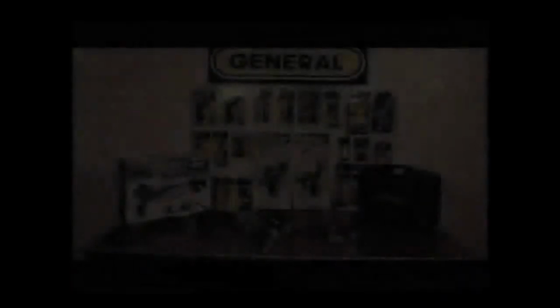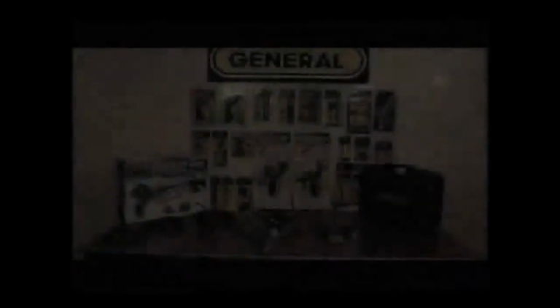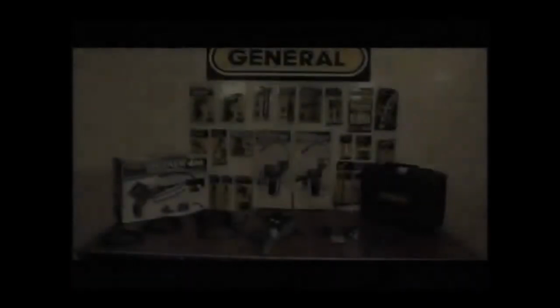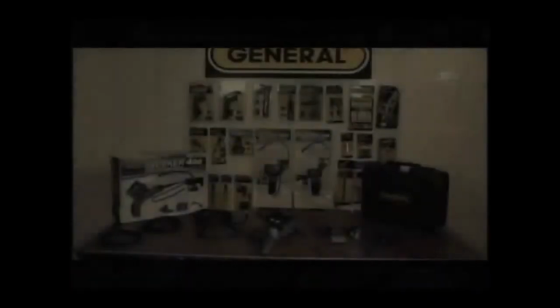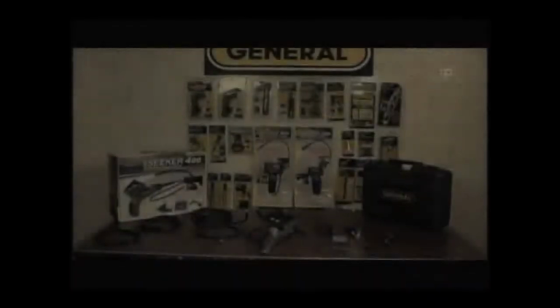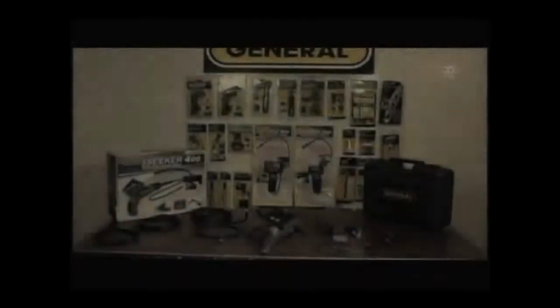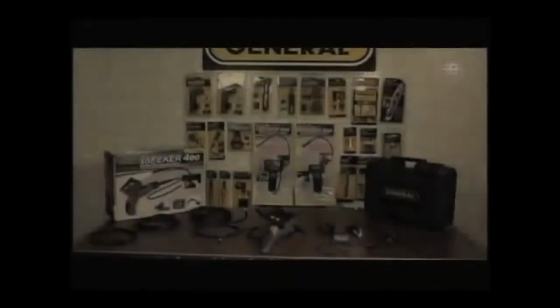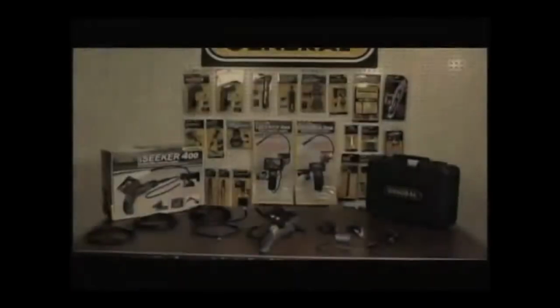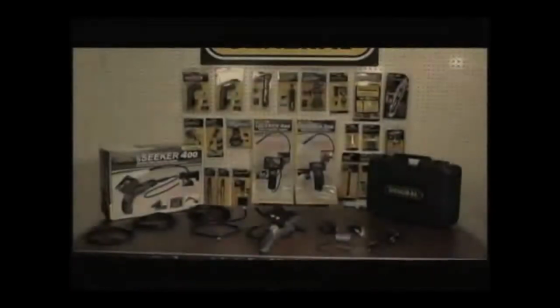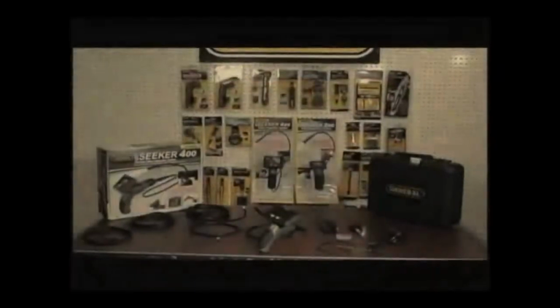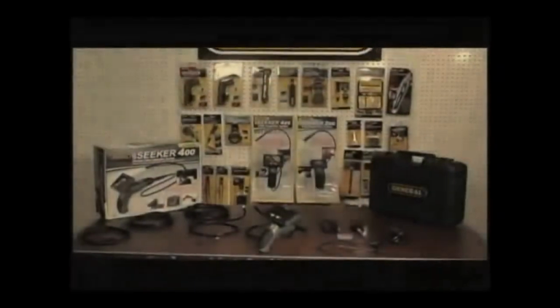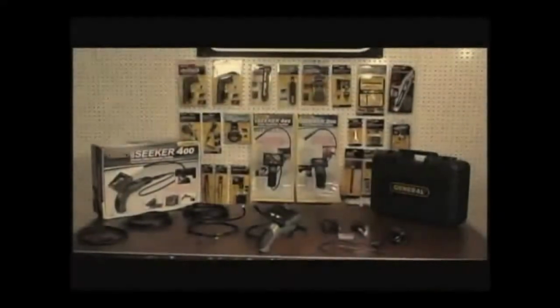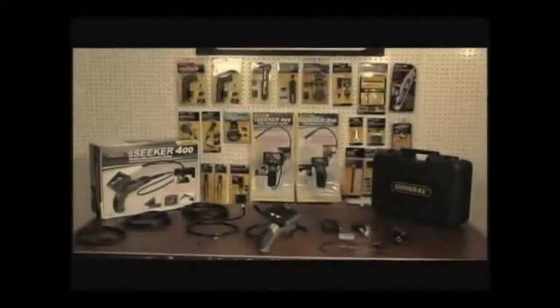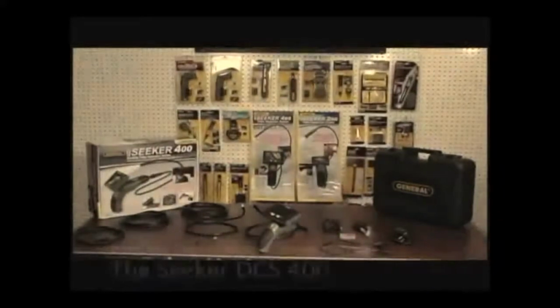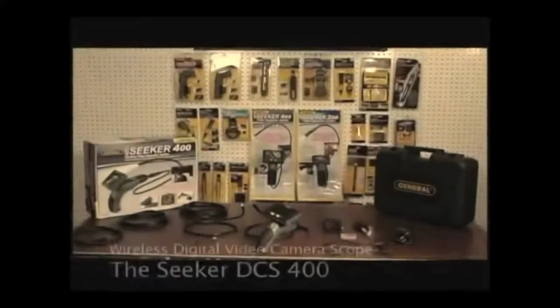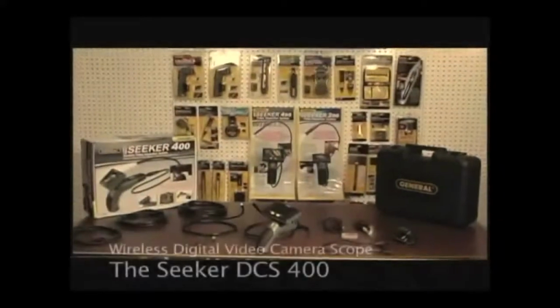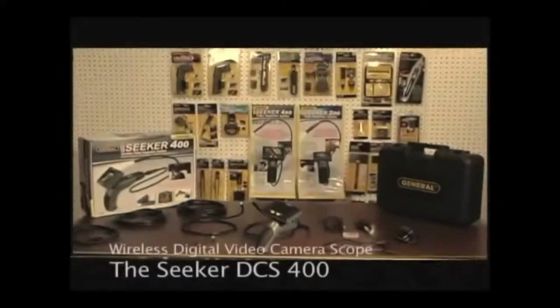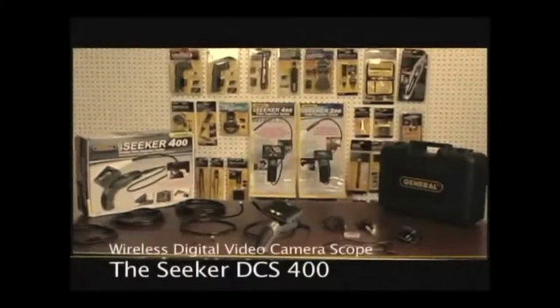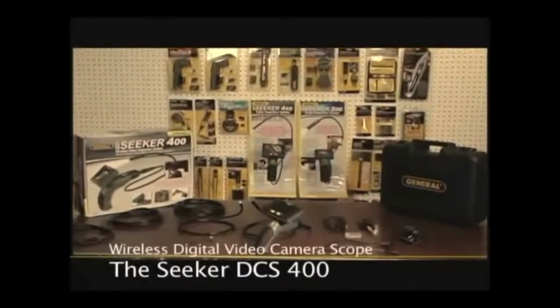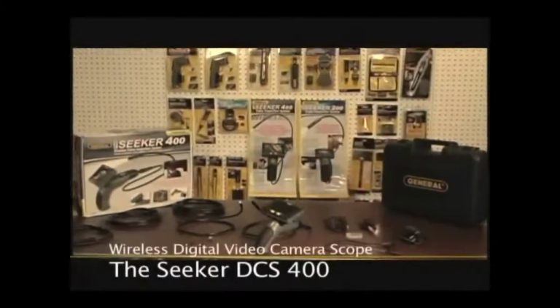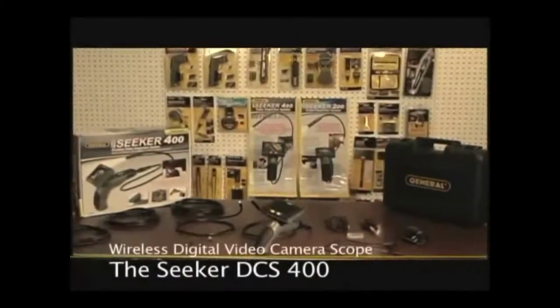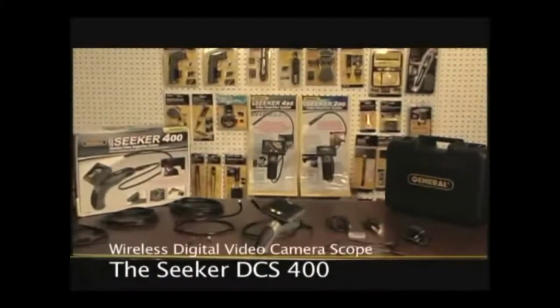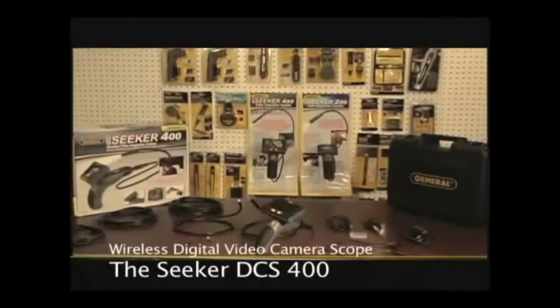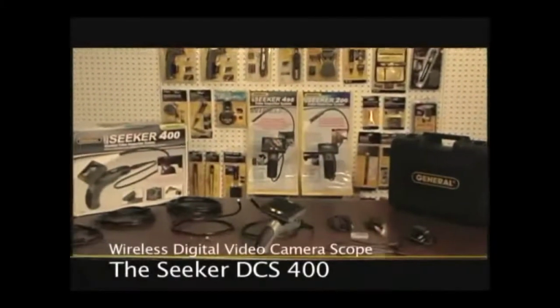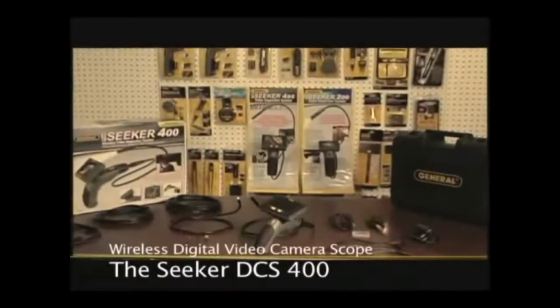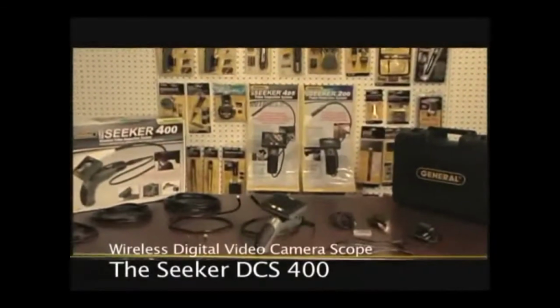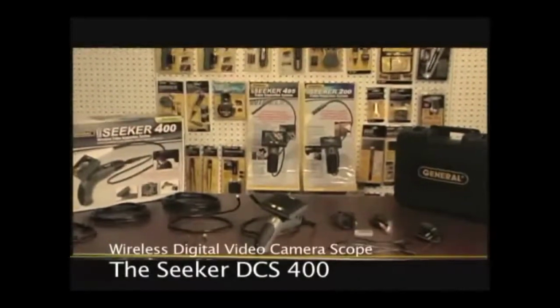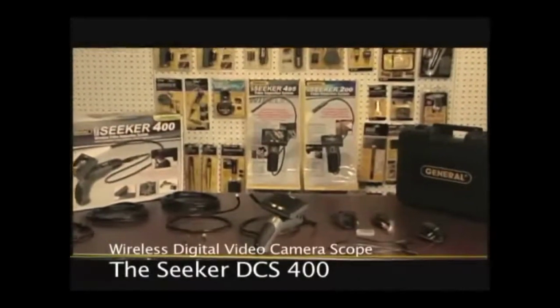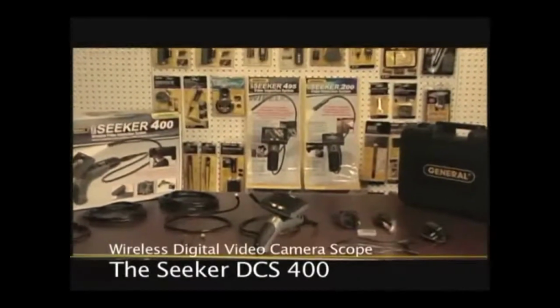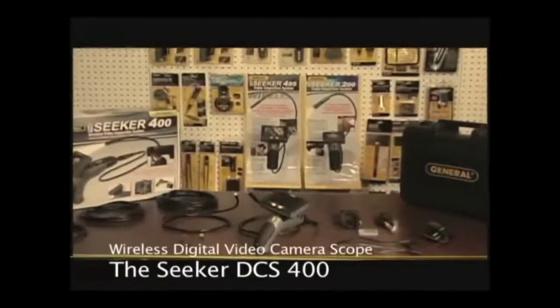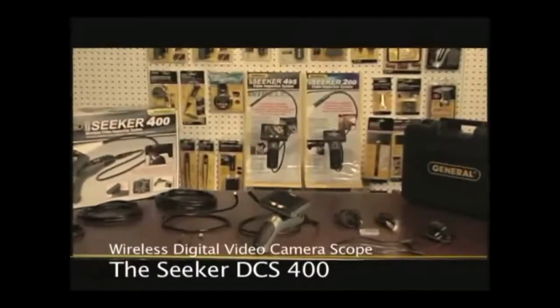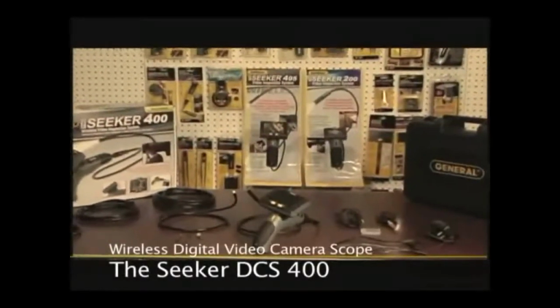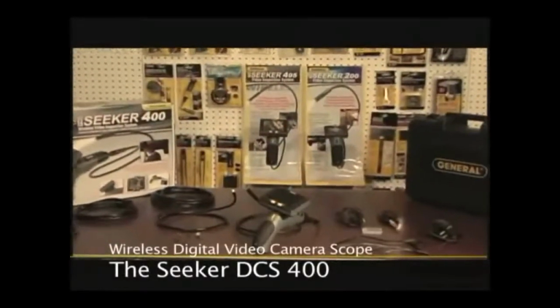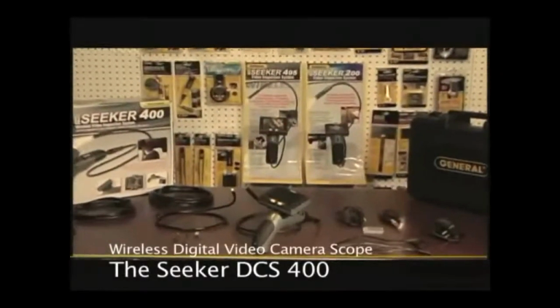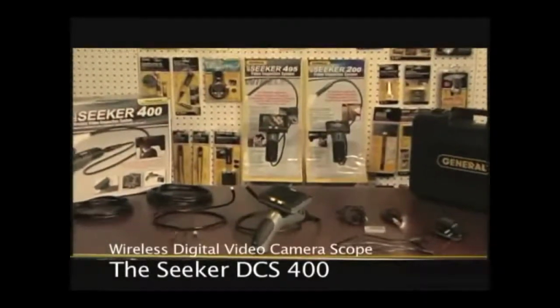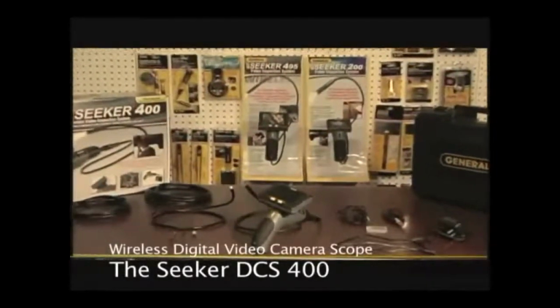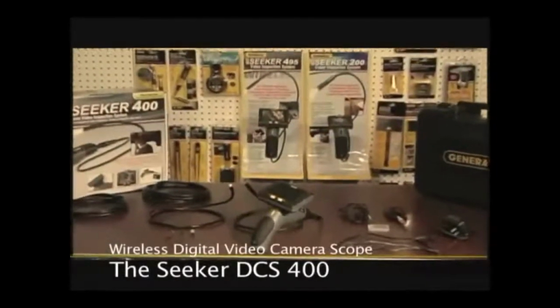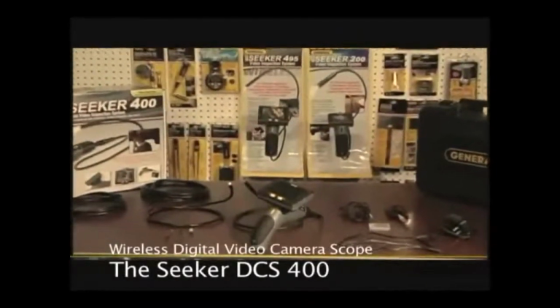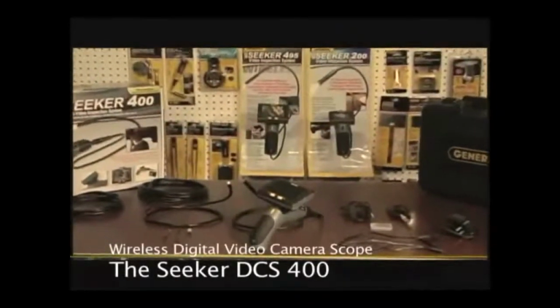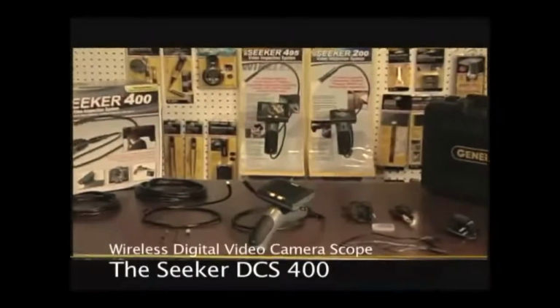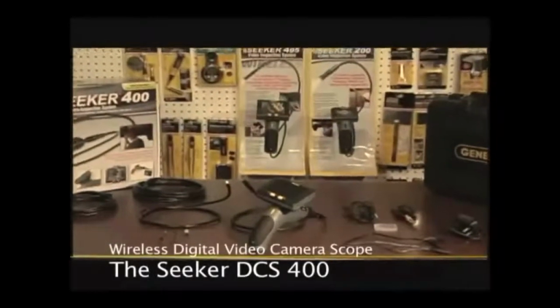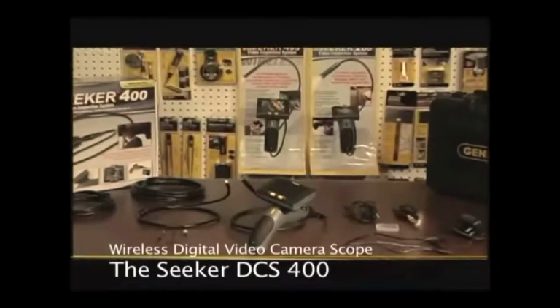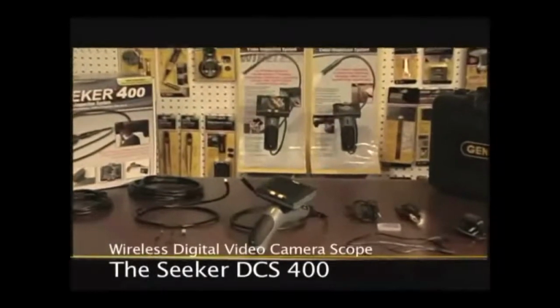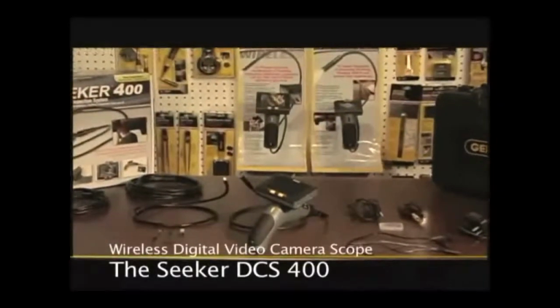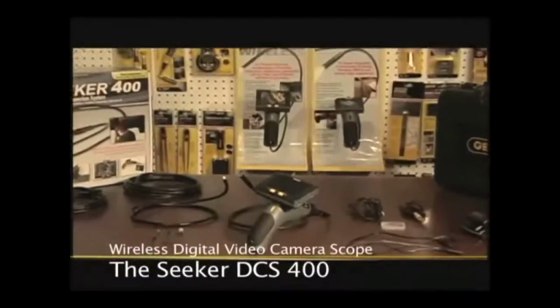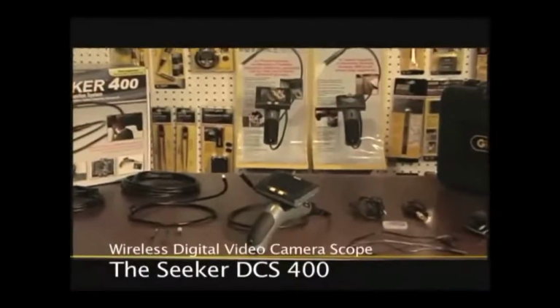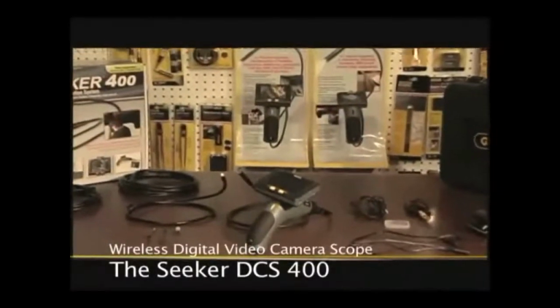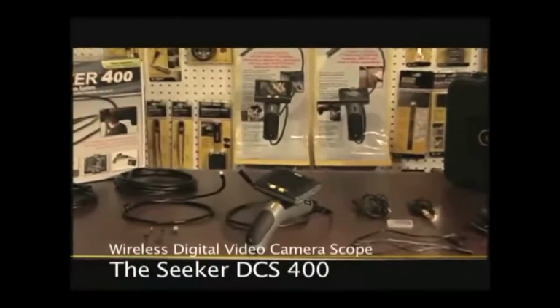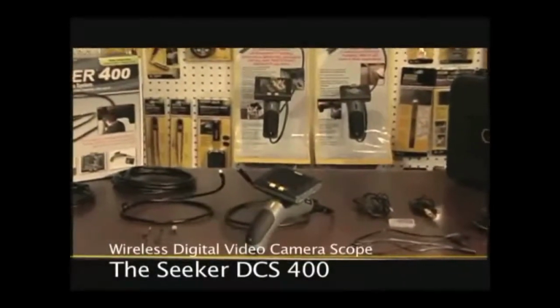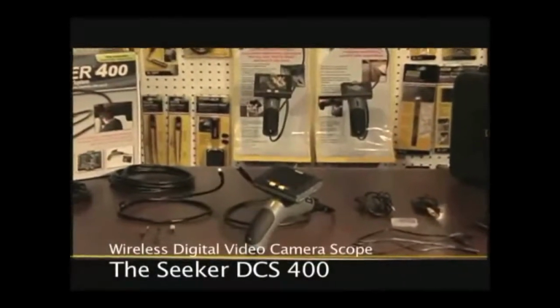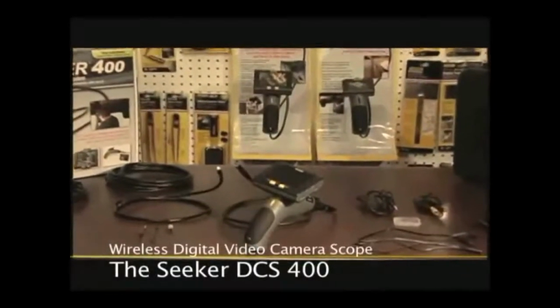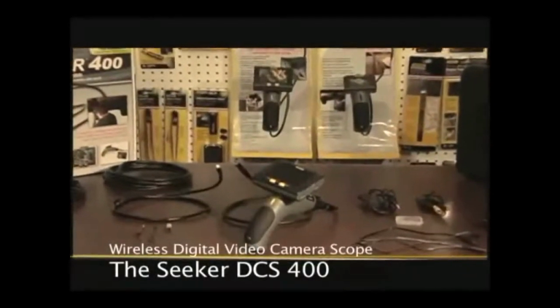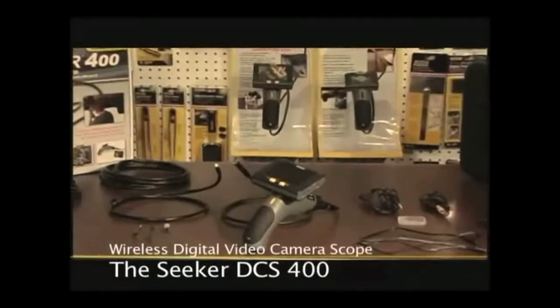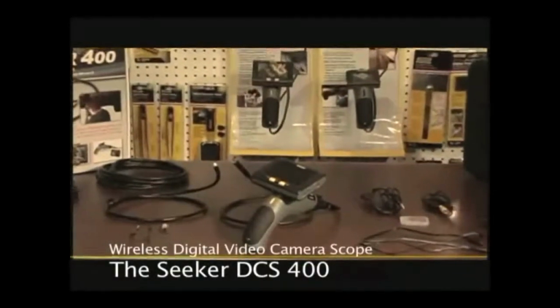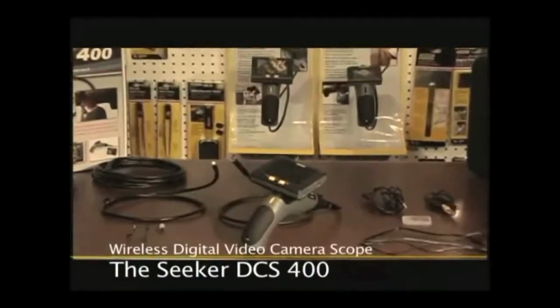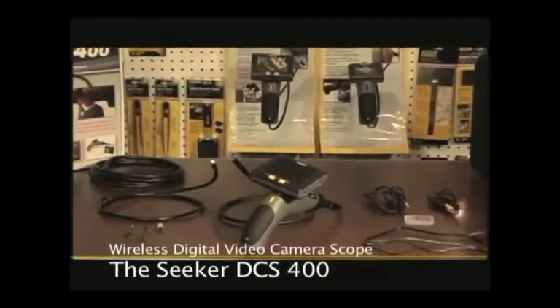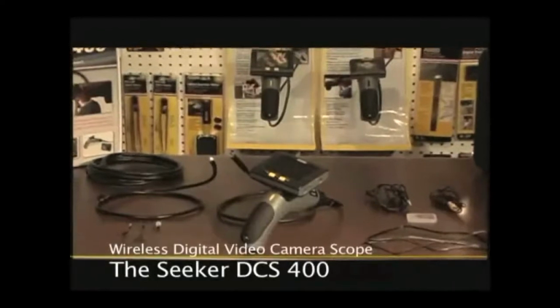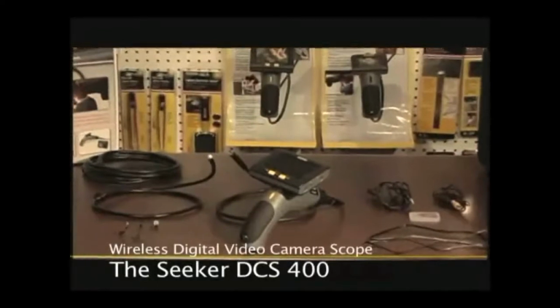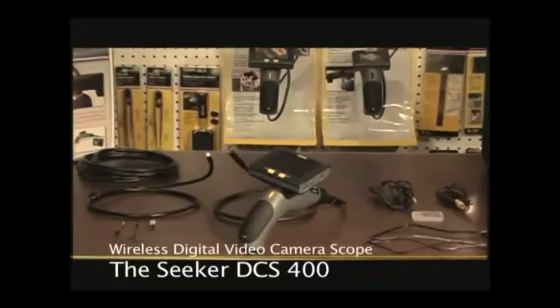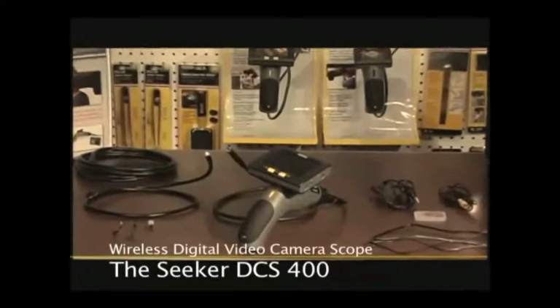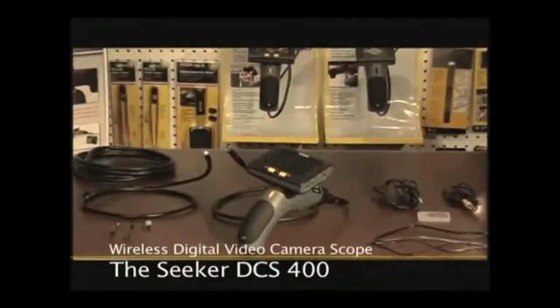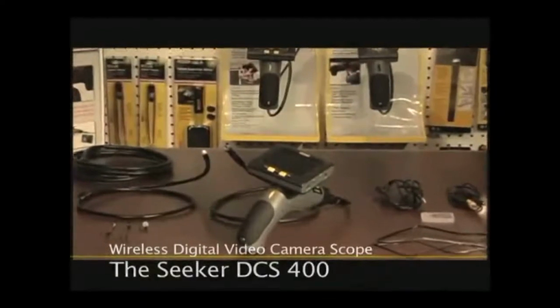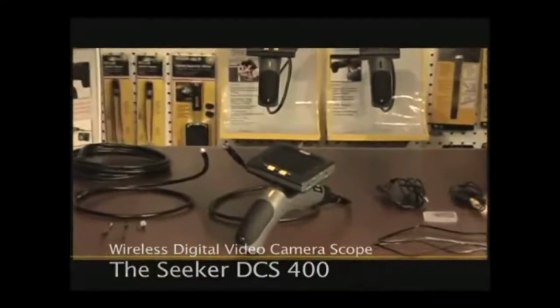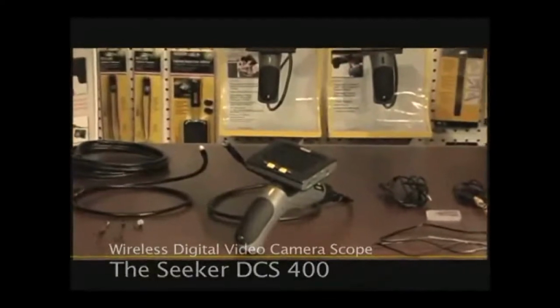Welcome to this overview of the Seeker 400 Digital Video Camera Scope. This video will walk you through the system's major components and functions.